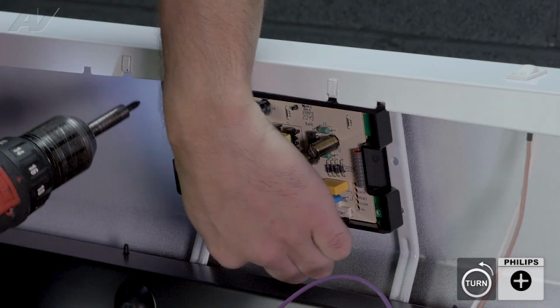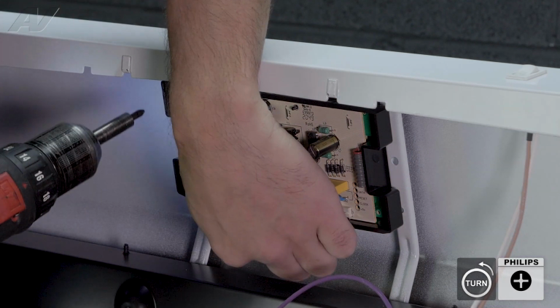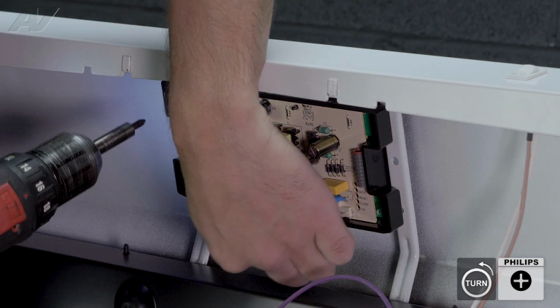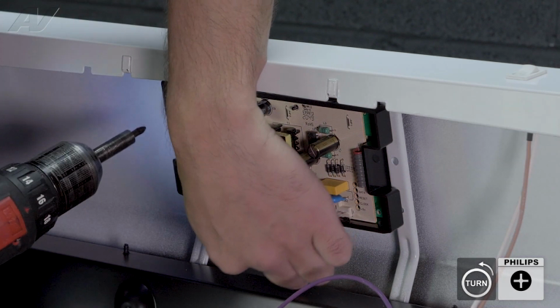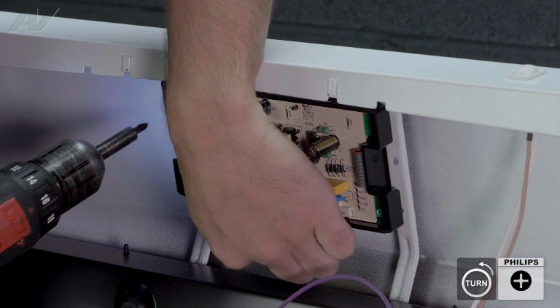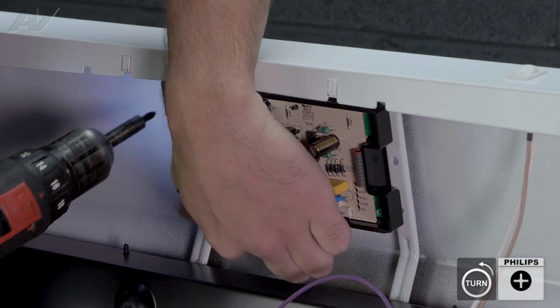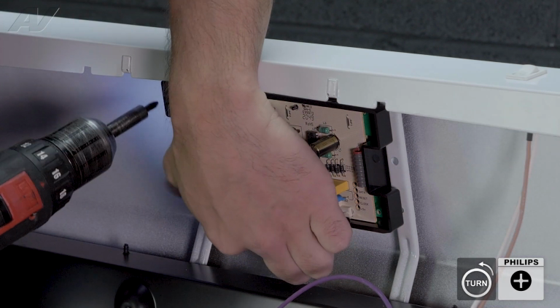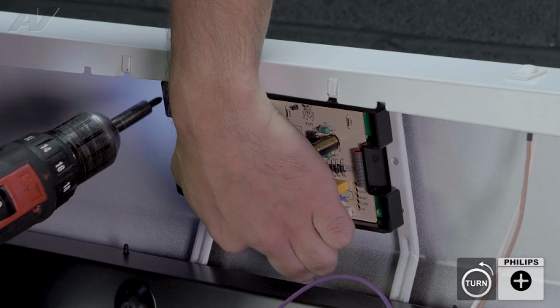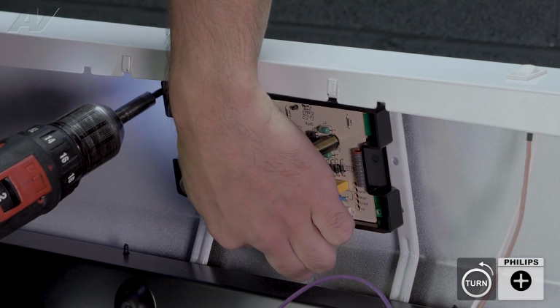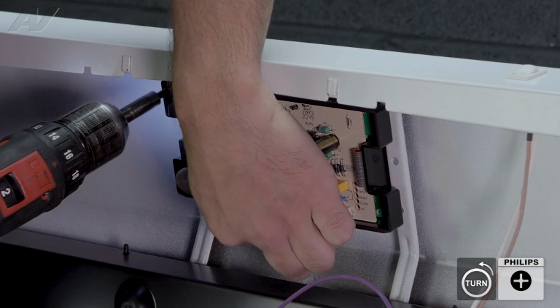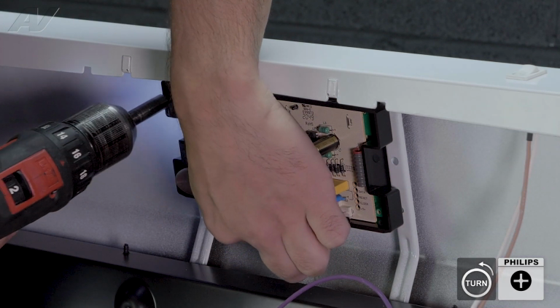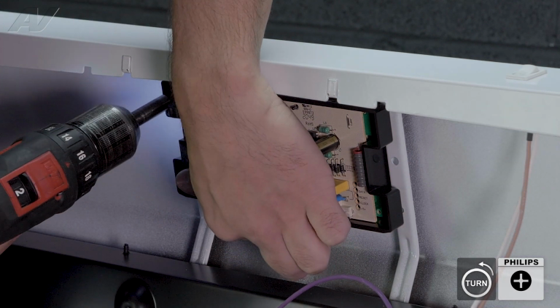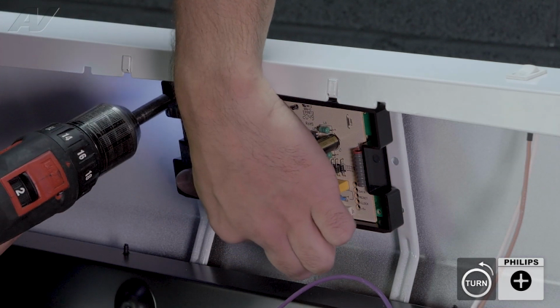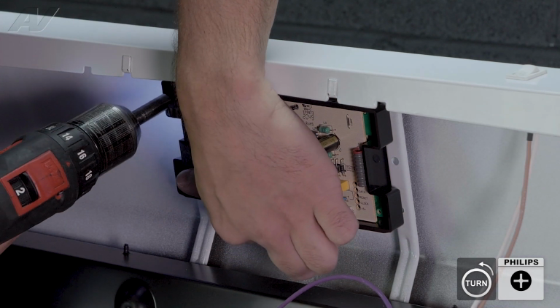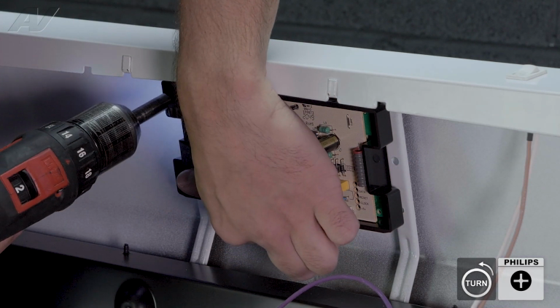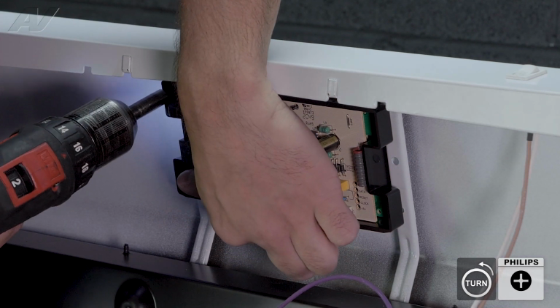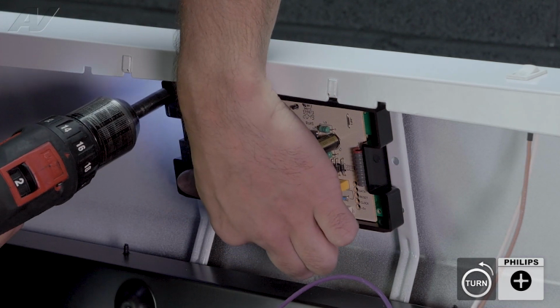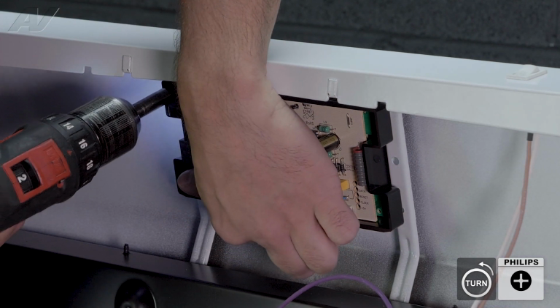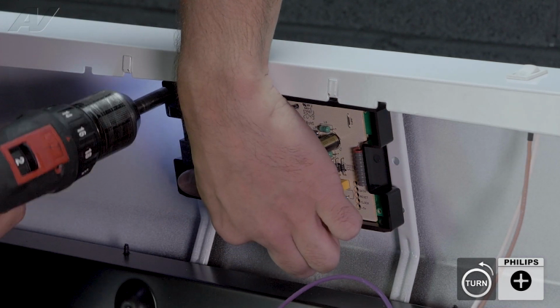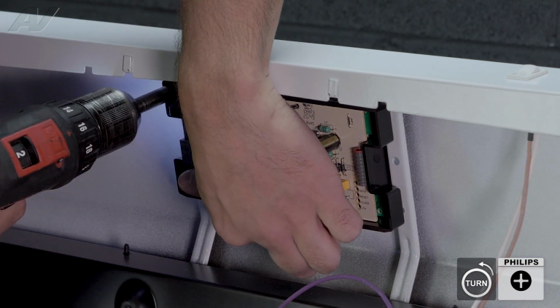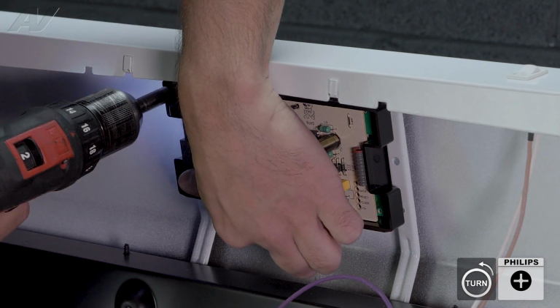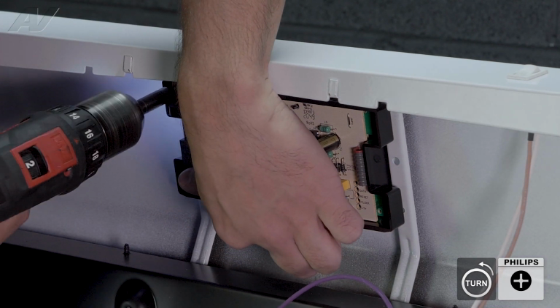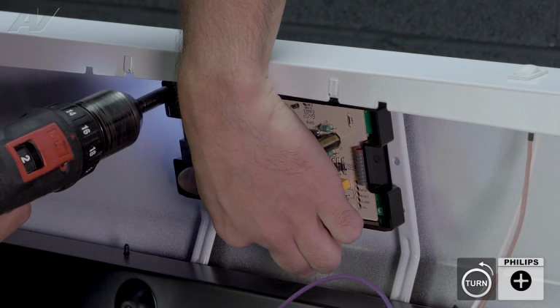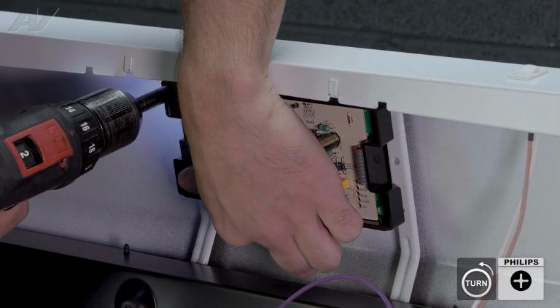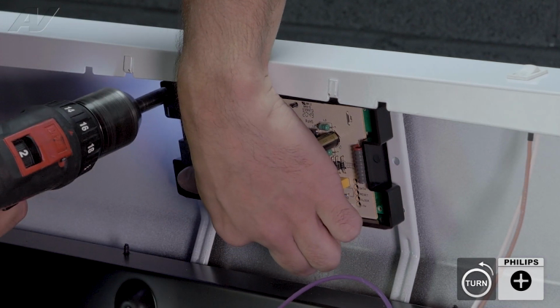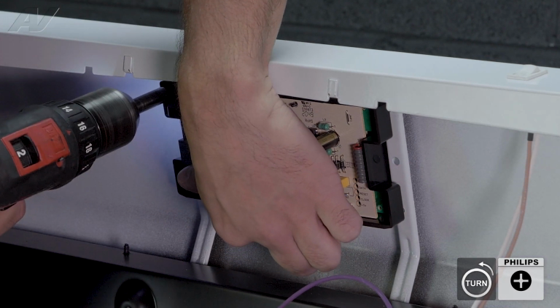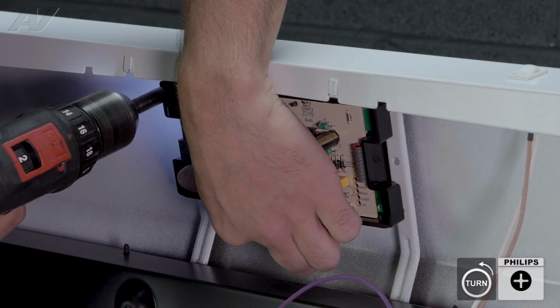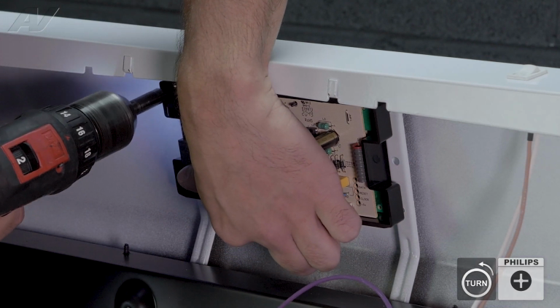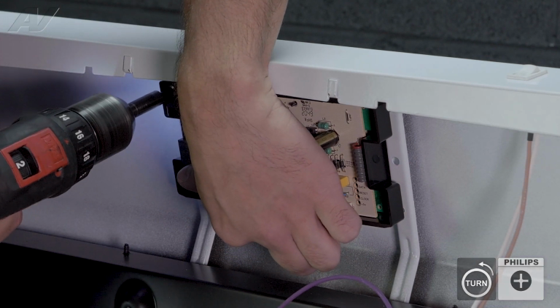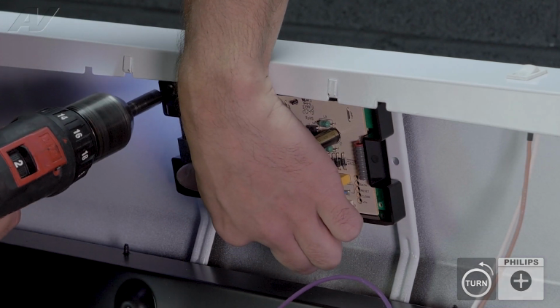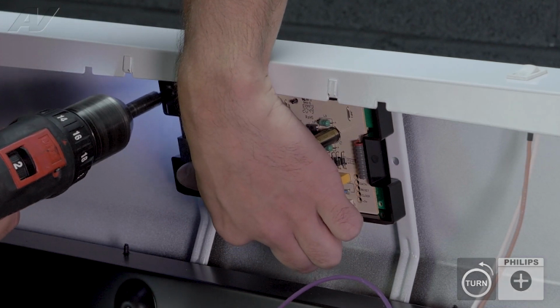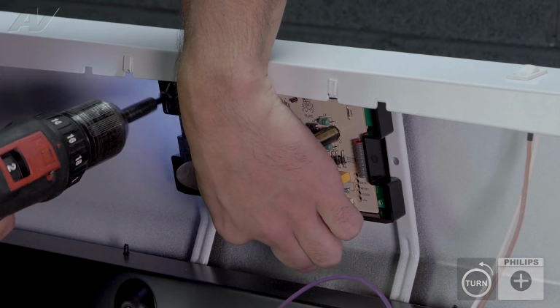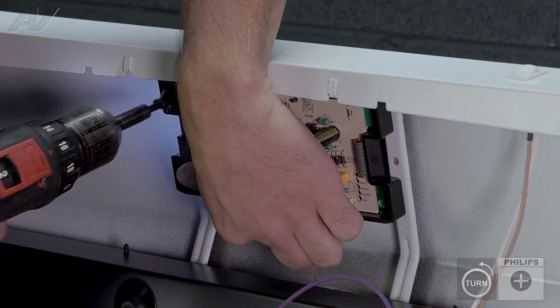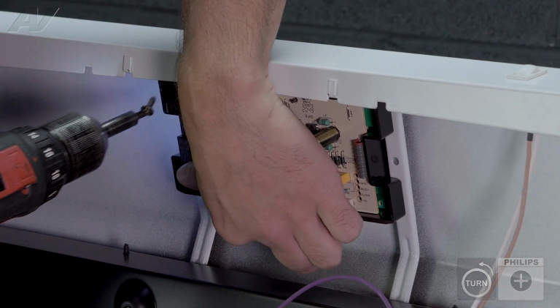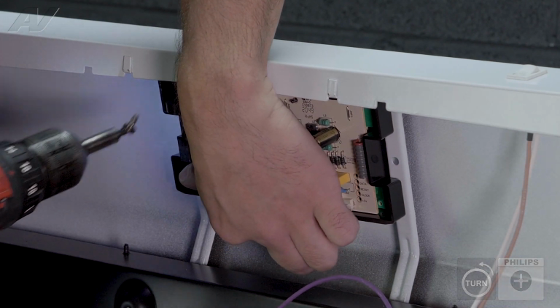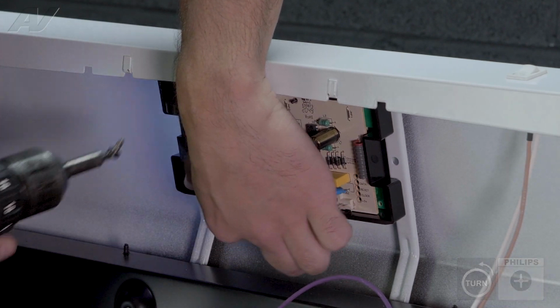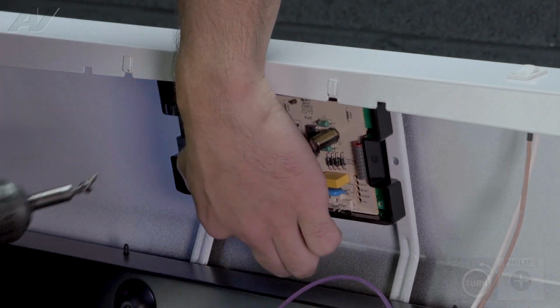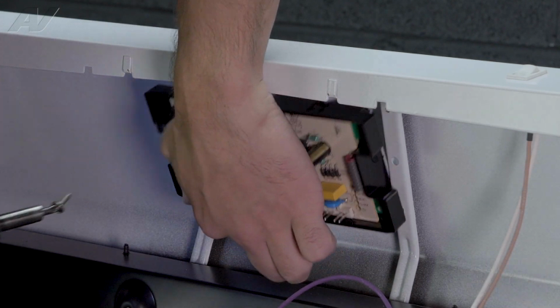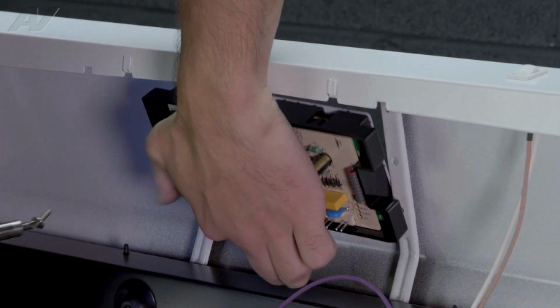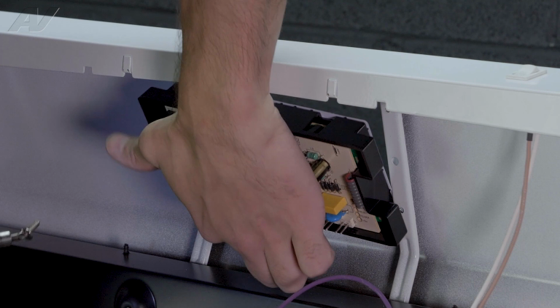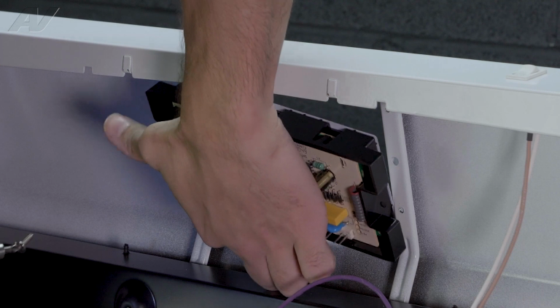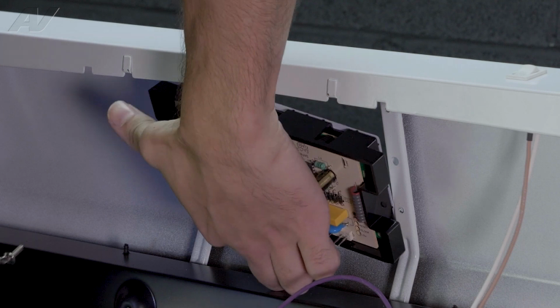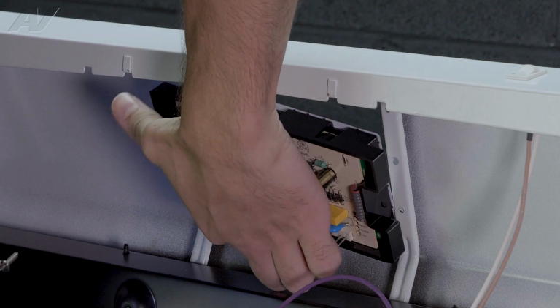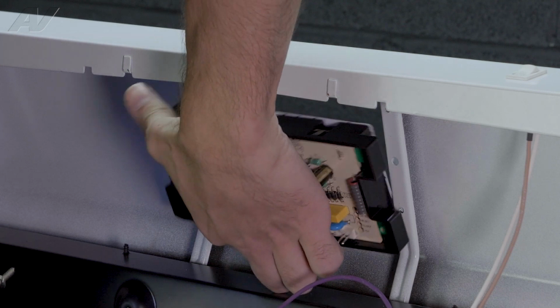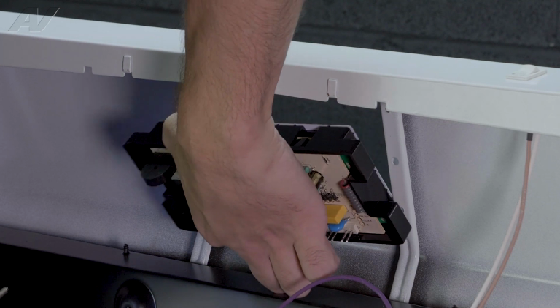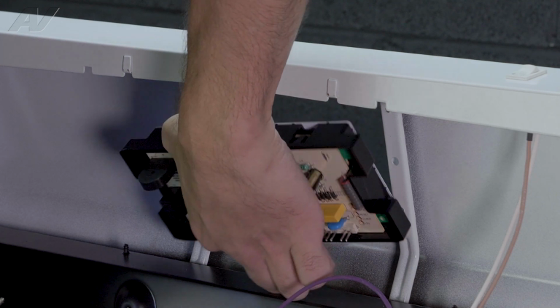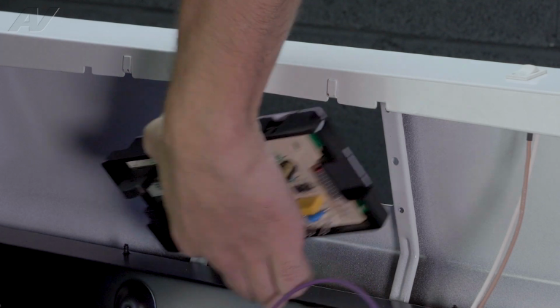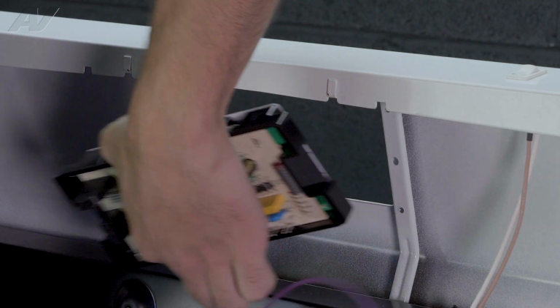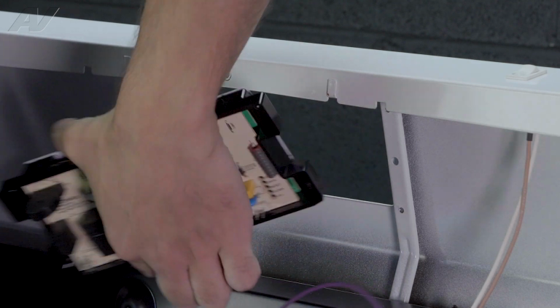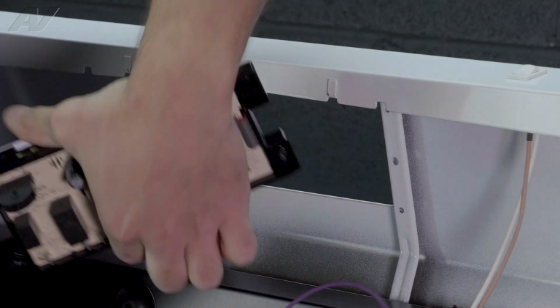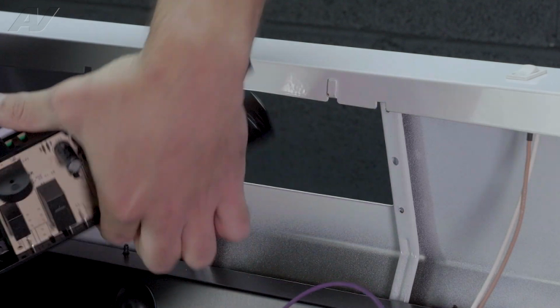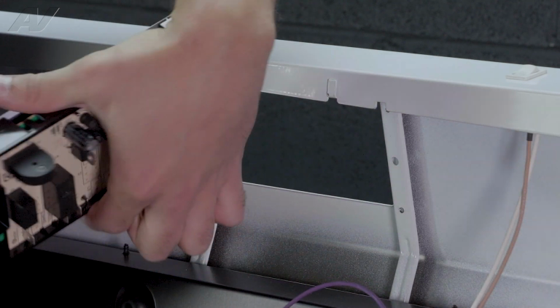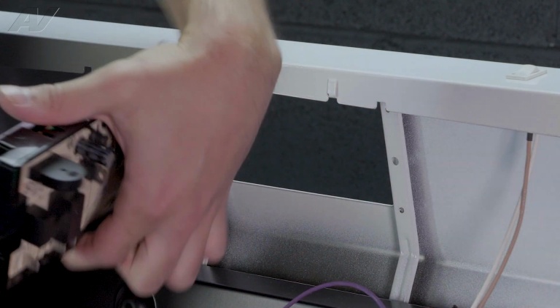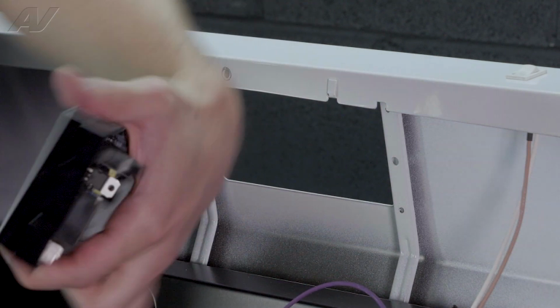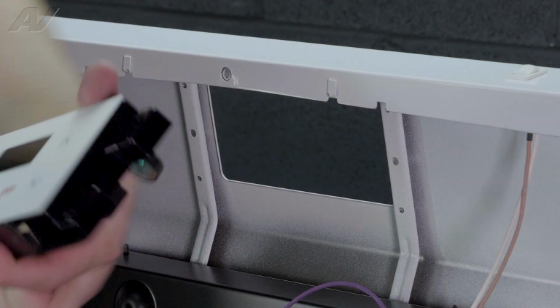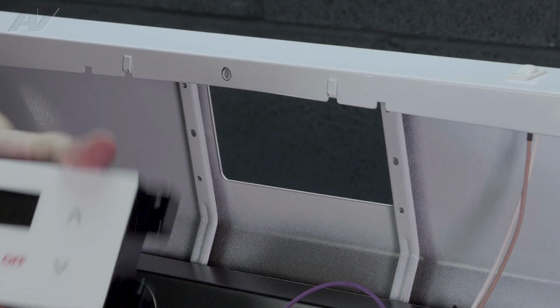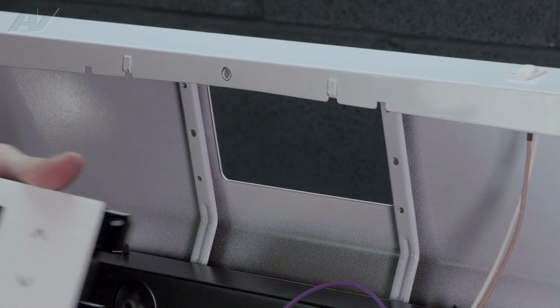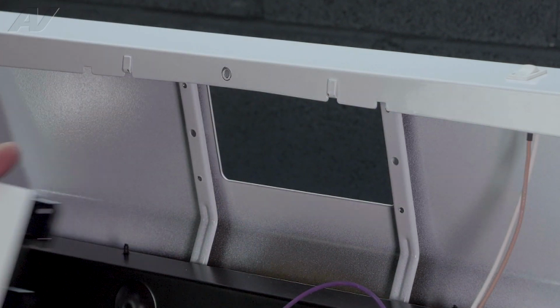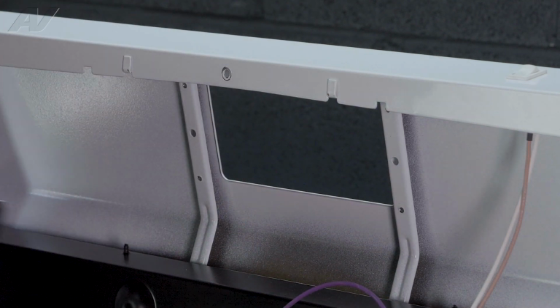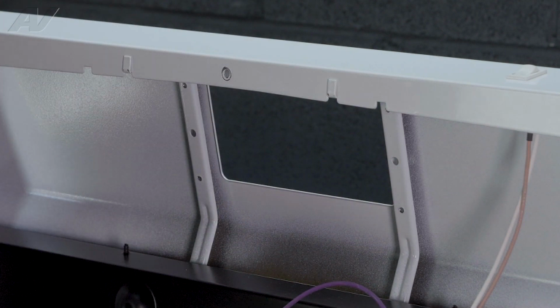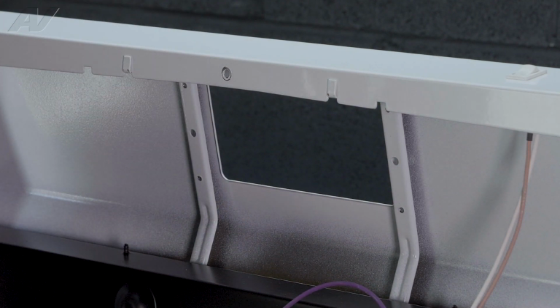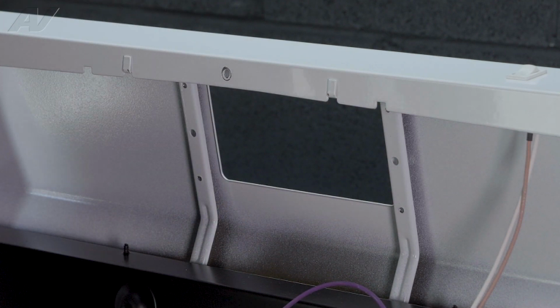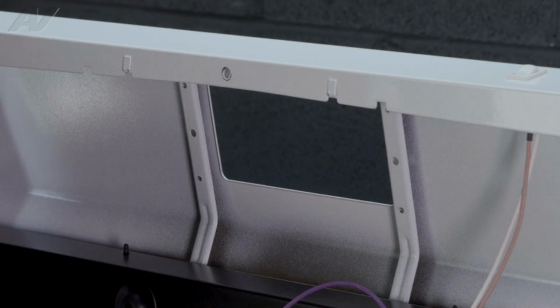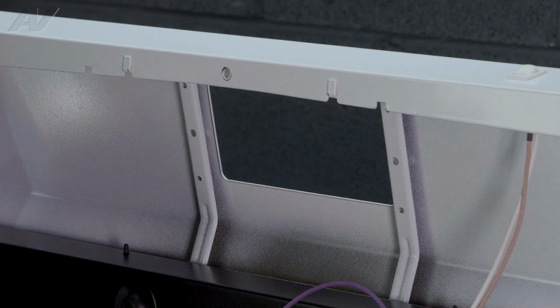While taking out the last screw make sure to support the control. Now you can place the old control to the side.